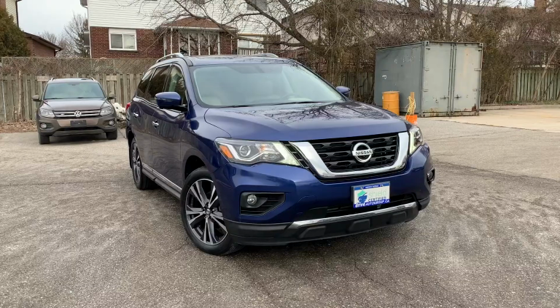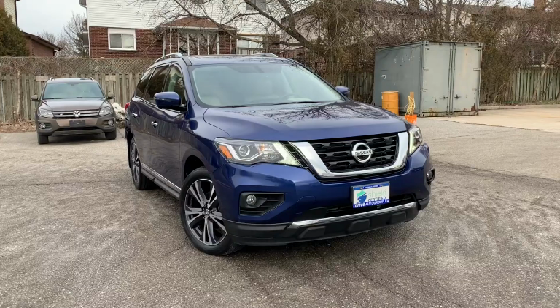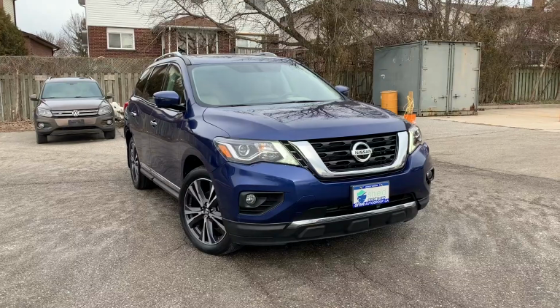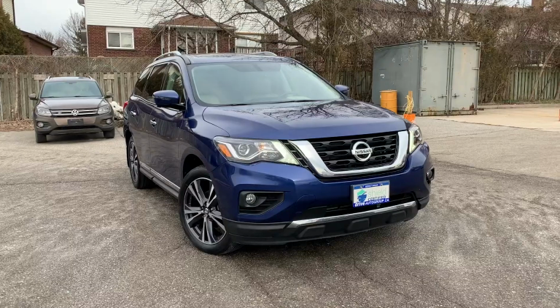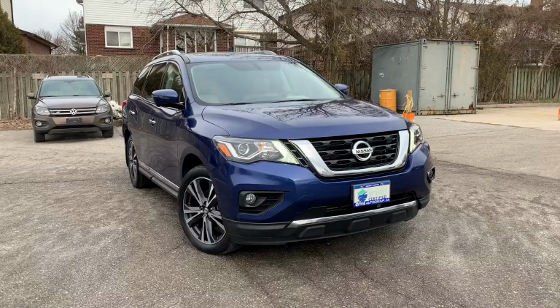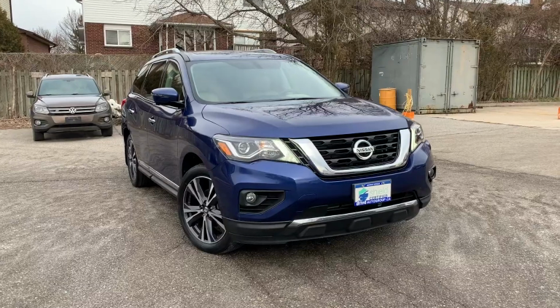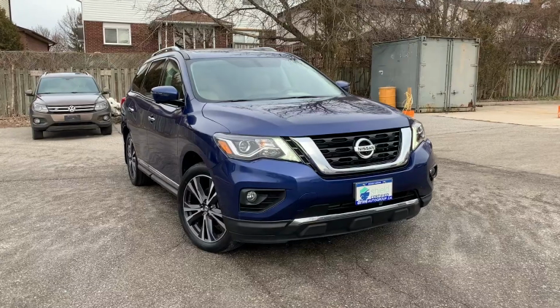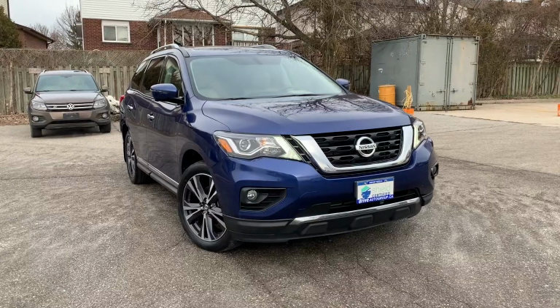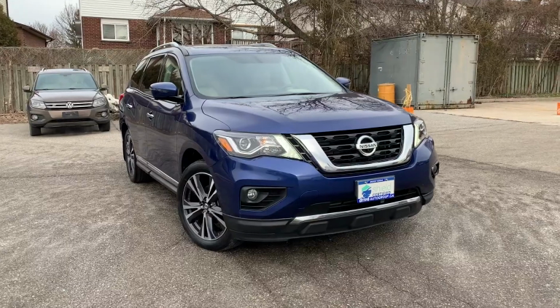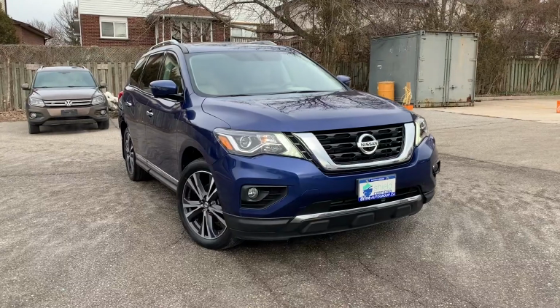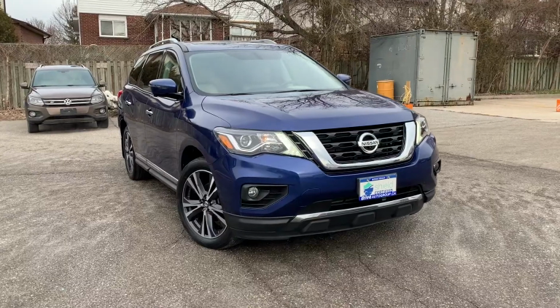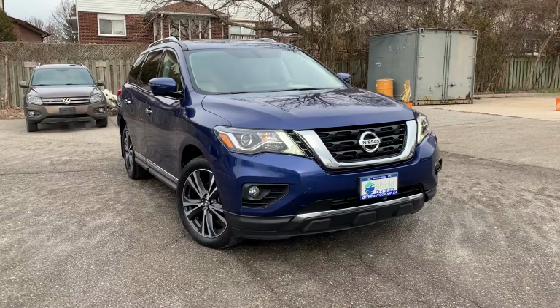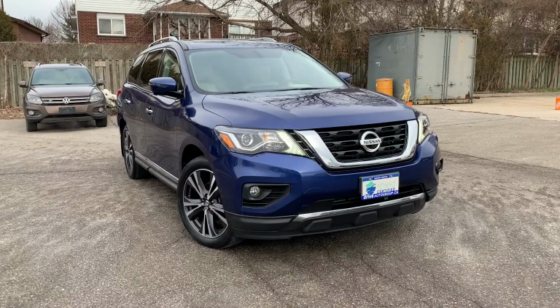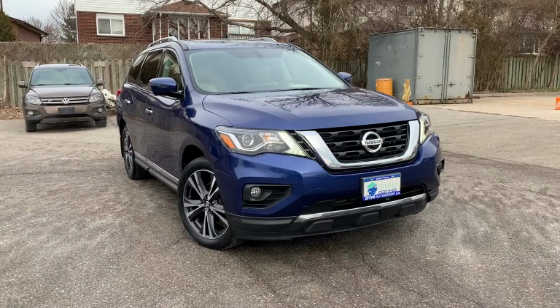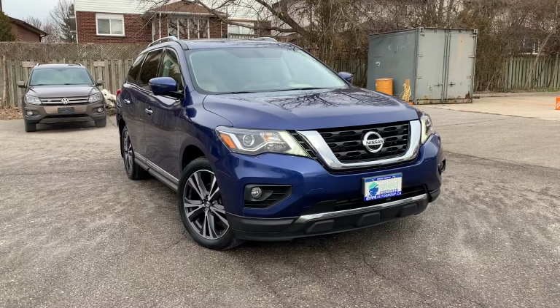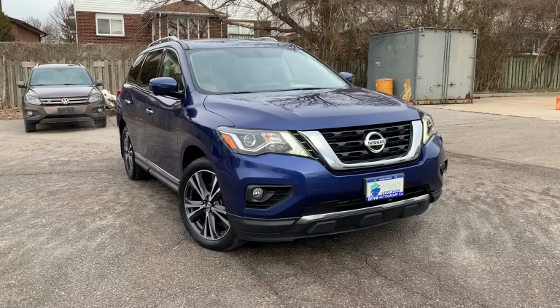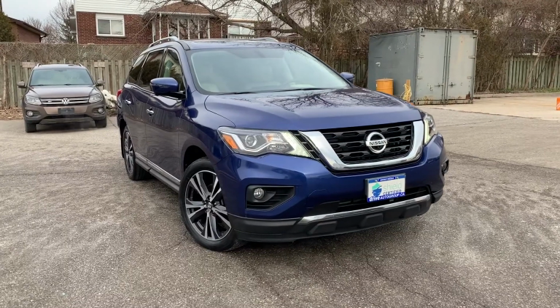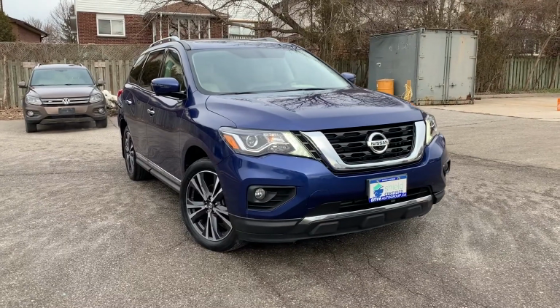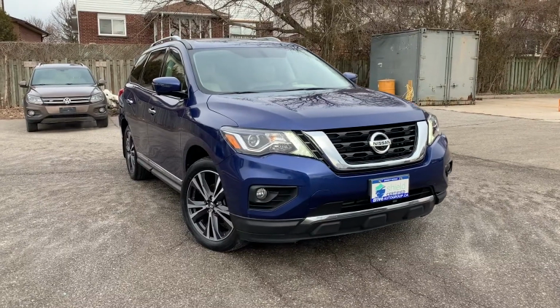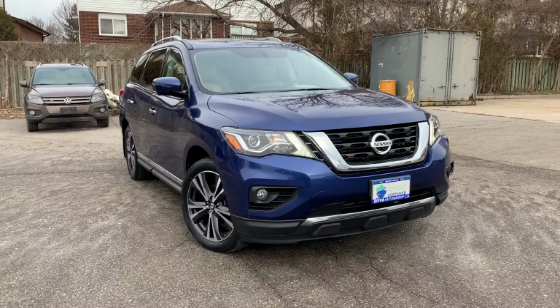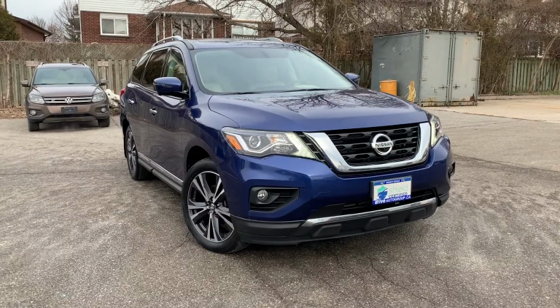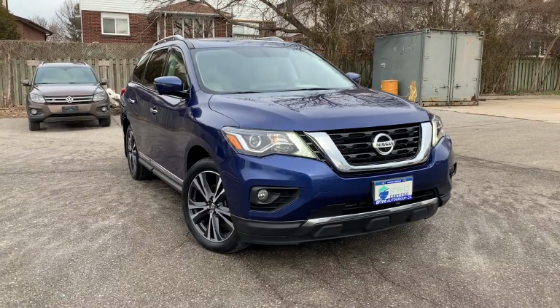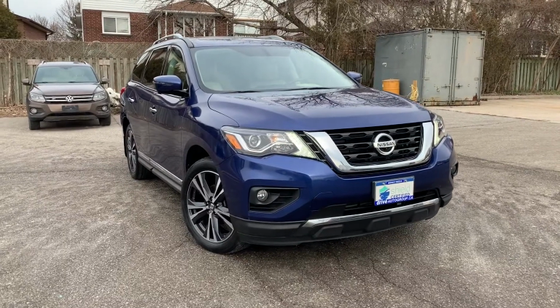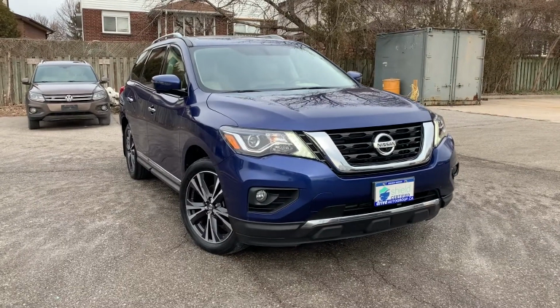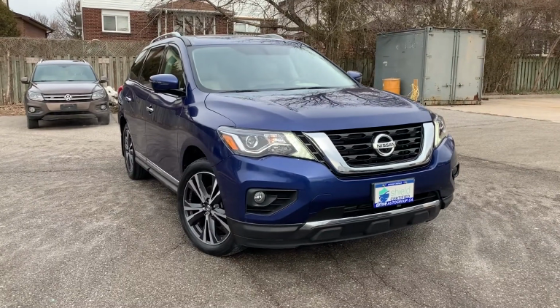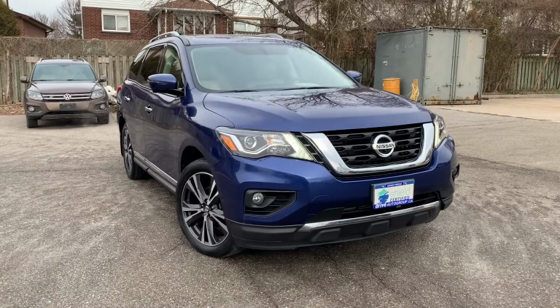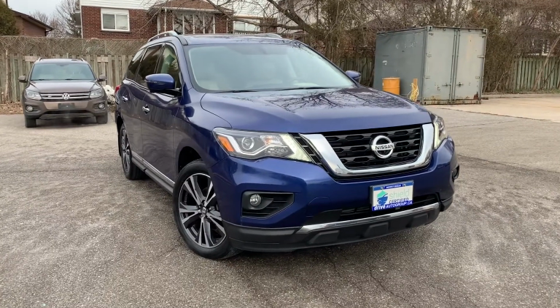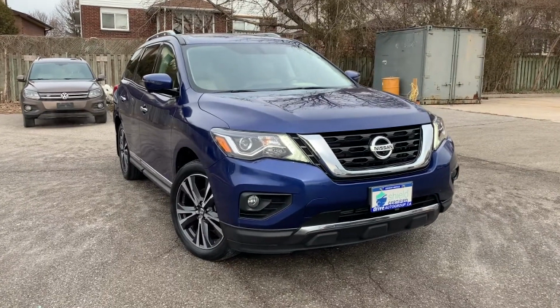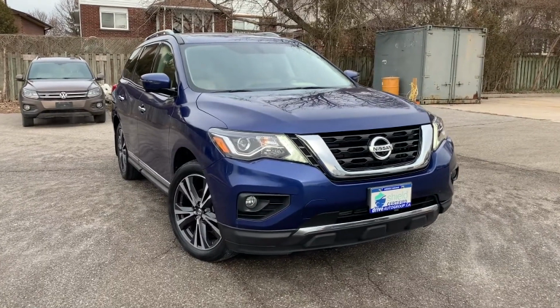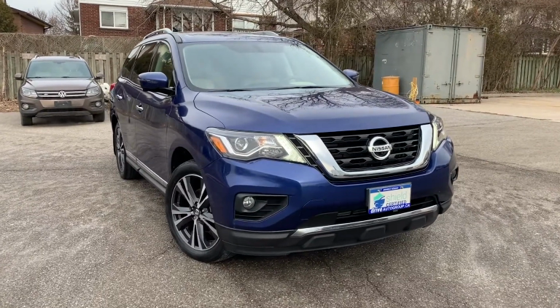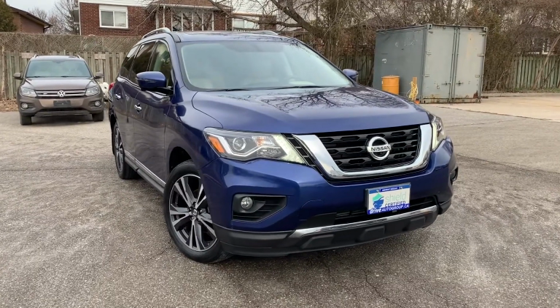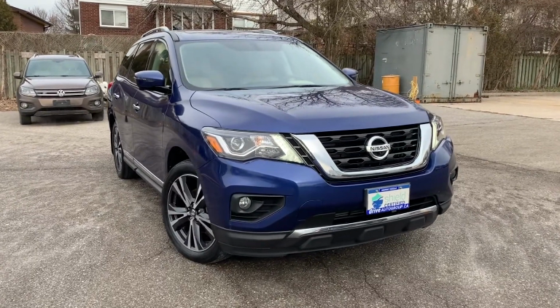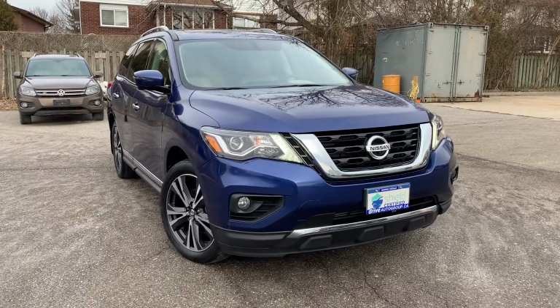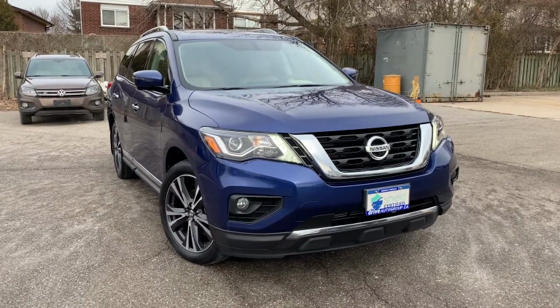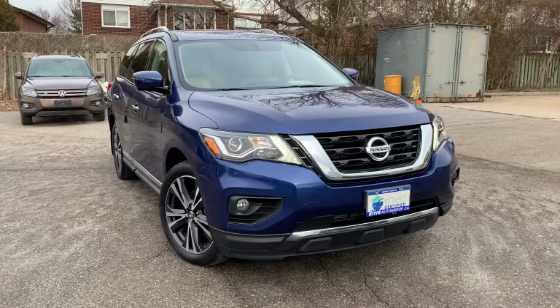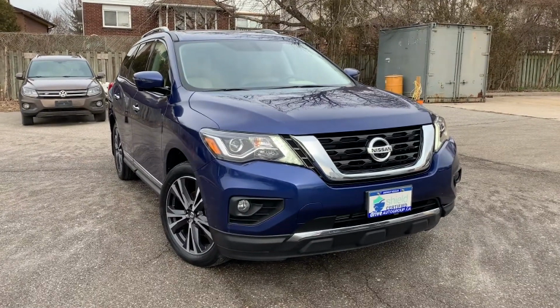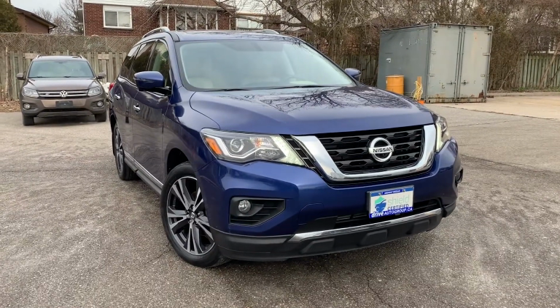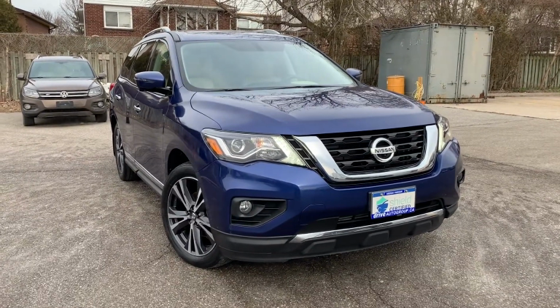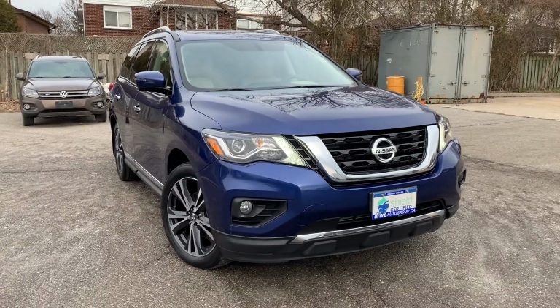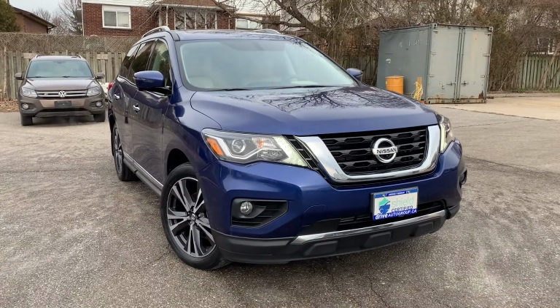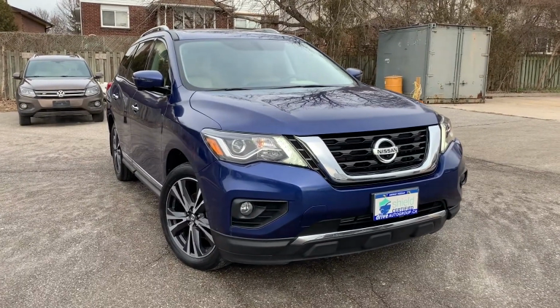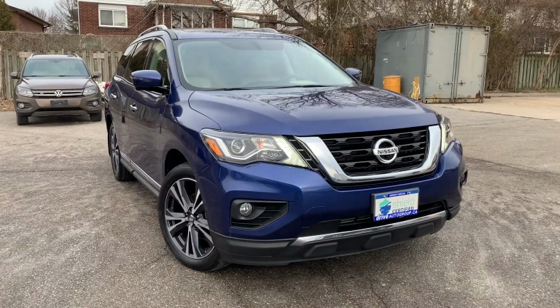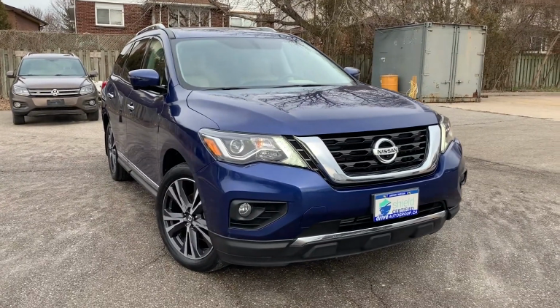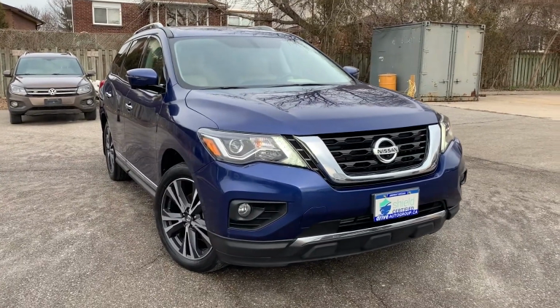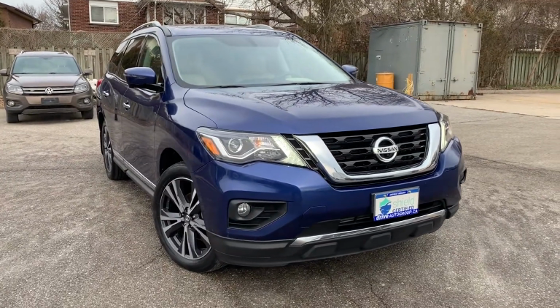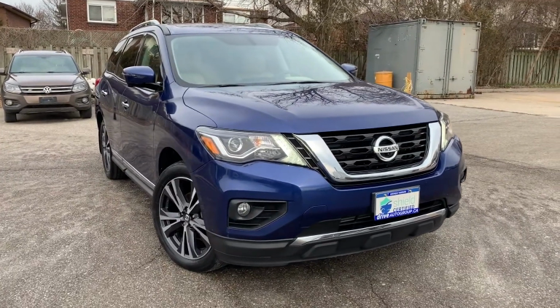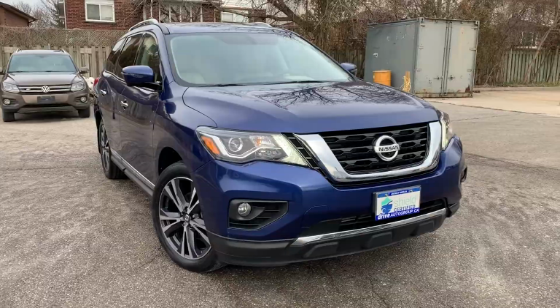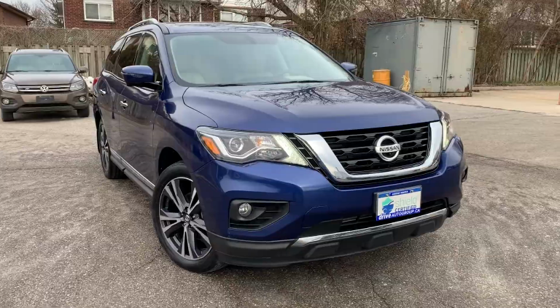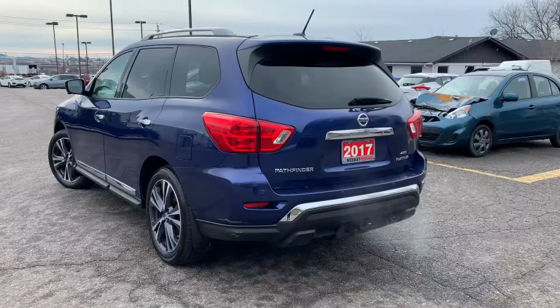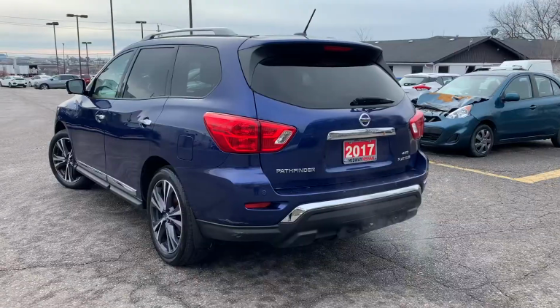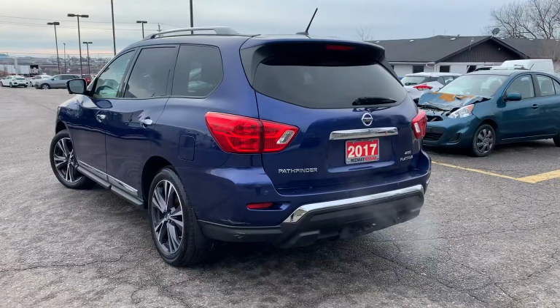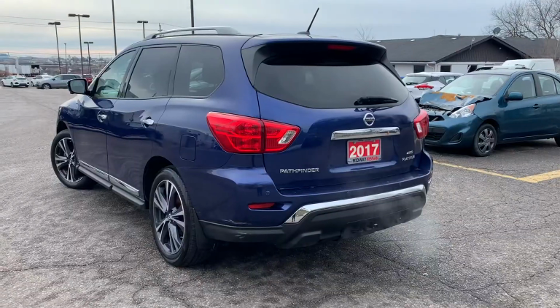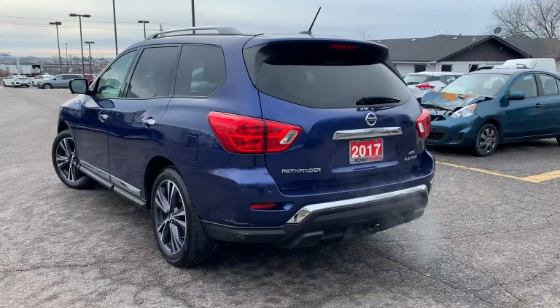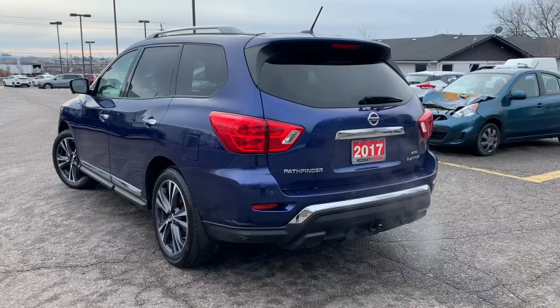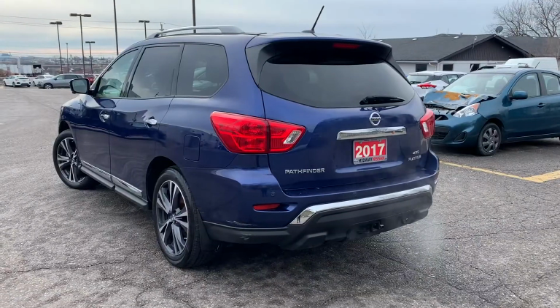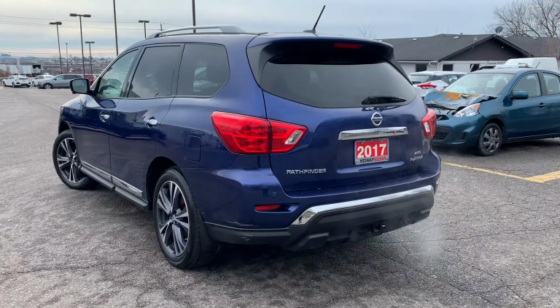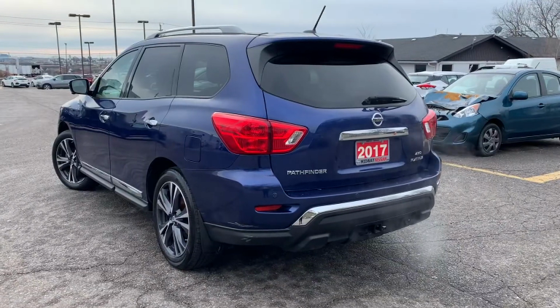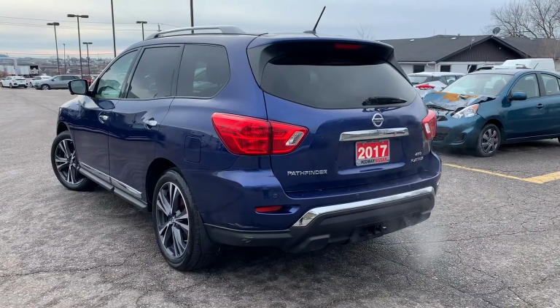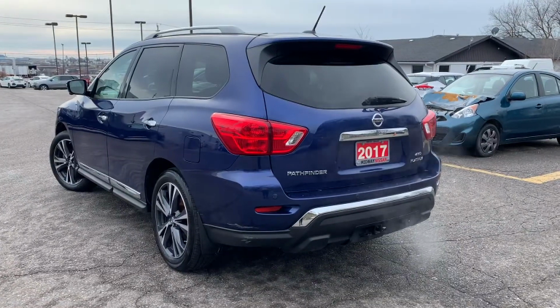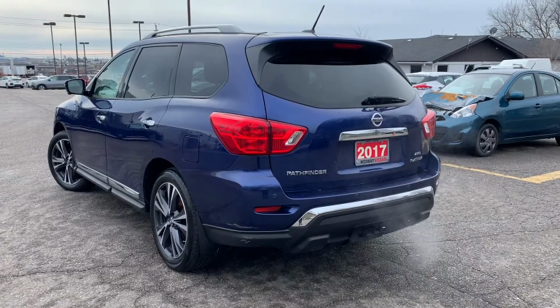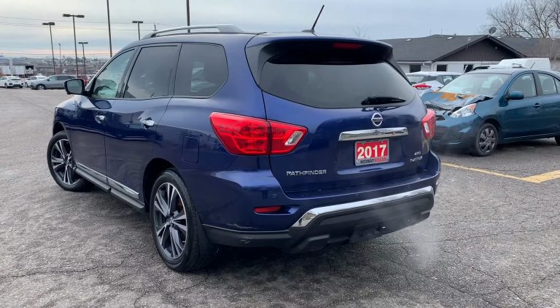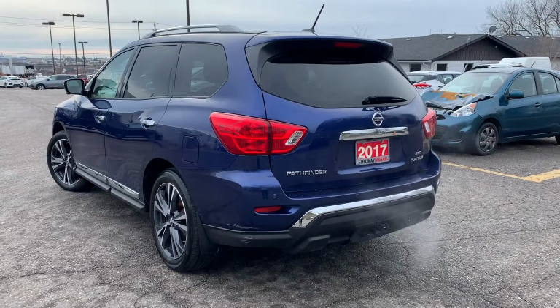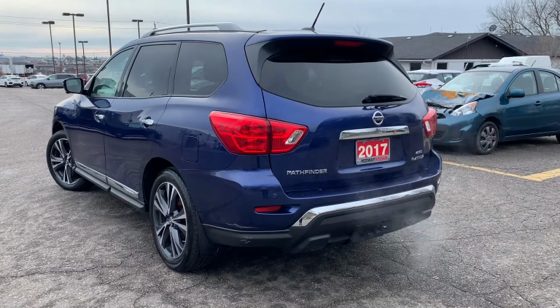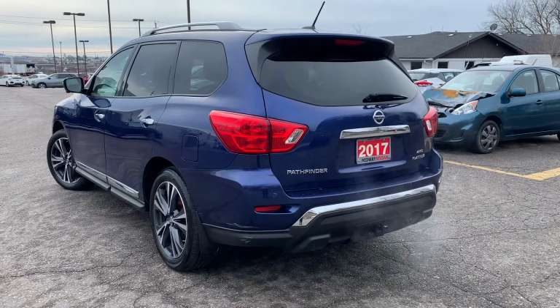Here at Midway Nissan, we have a Pre-owned and DriveShield certified 2017 Nissan Pathfinder Platinum.